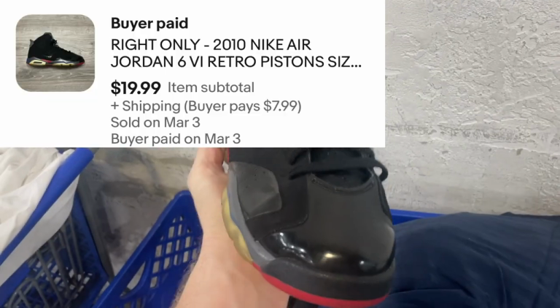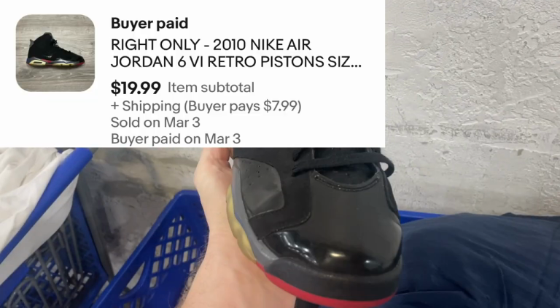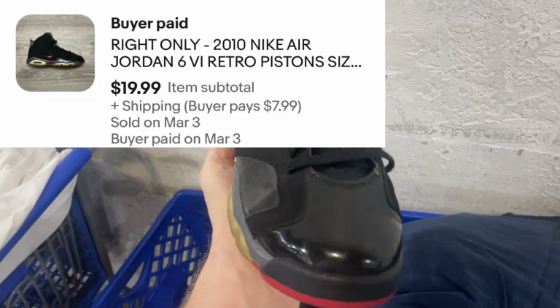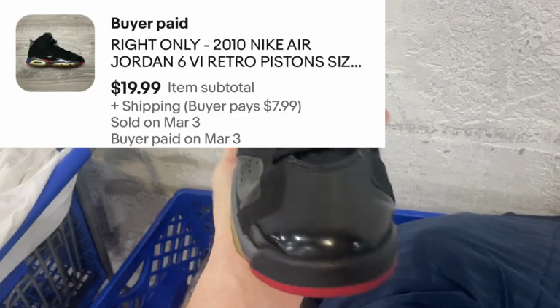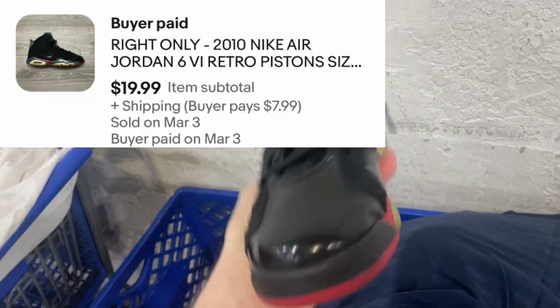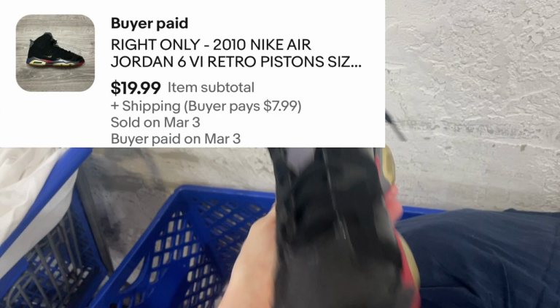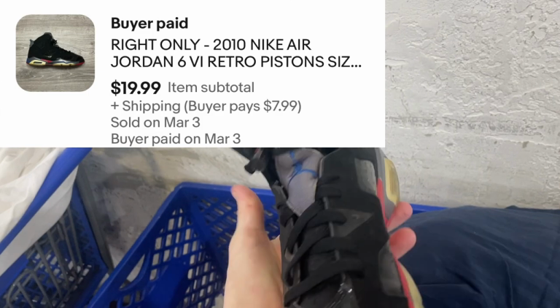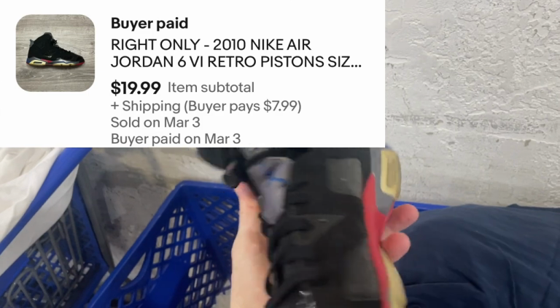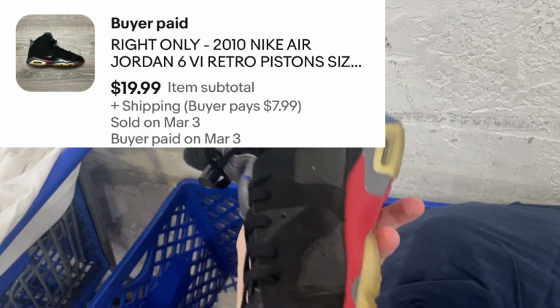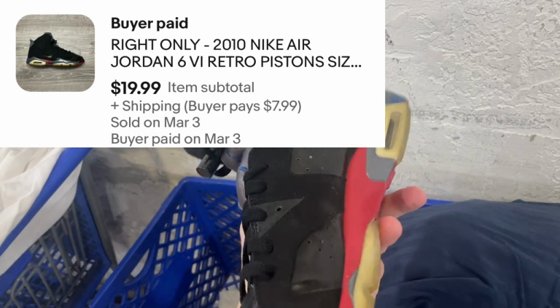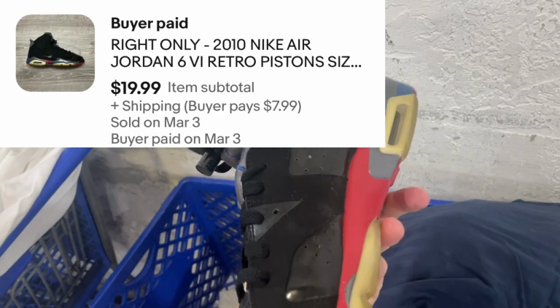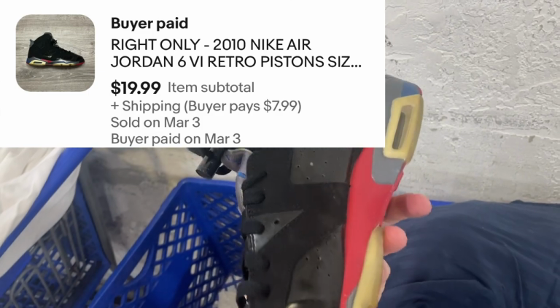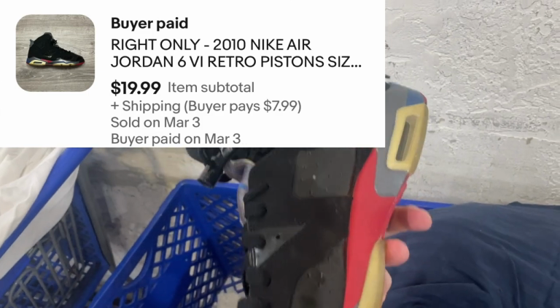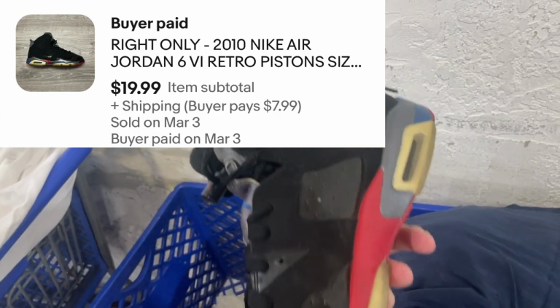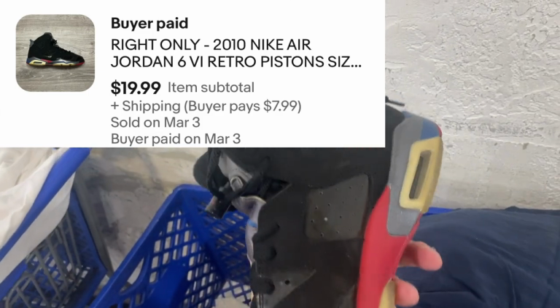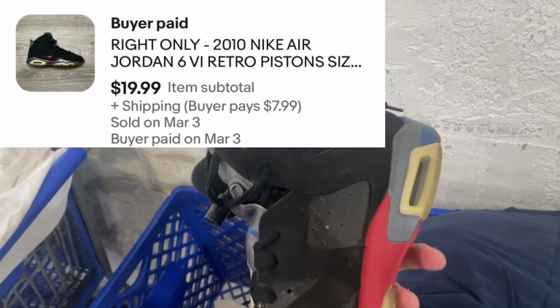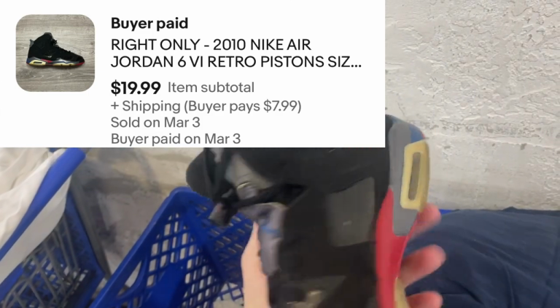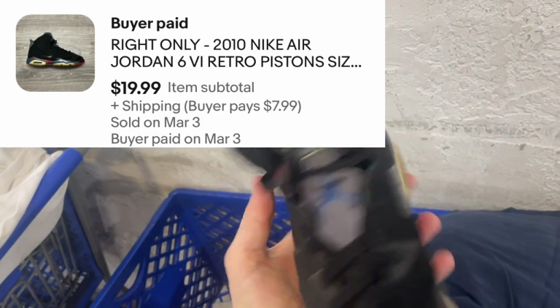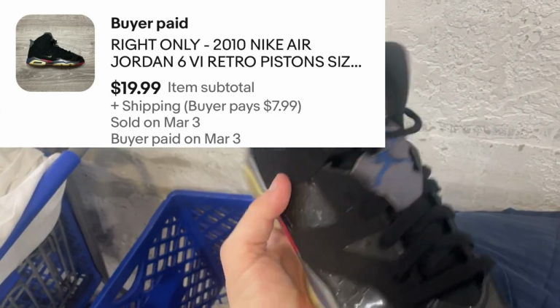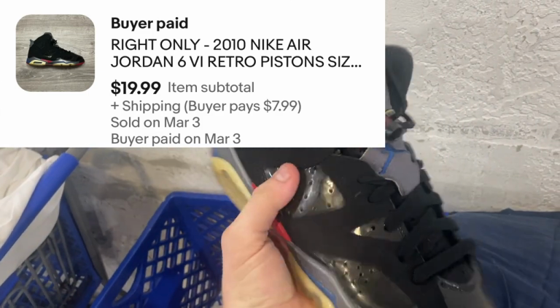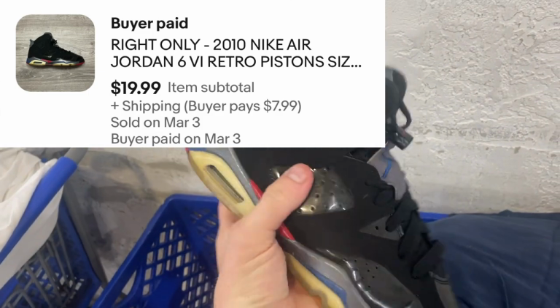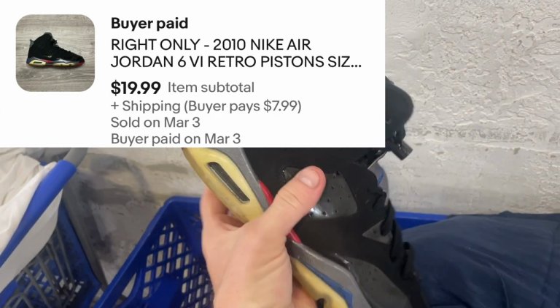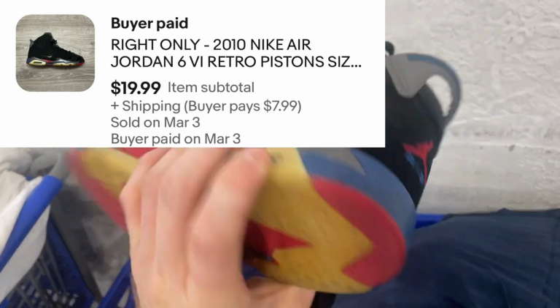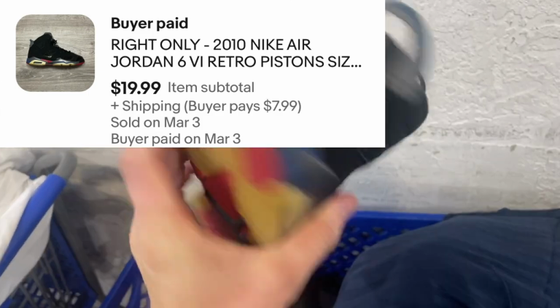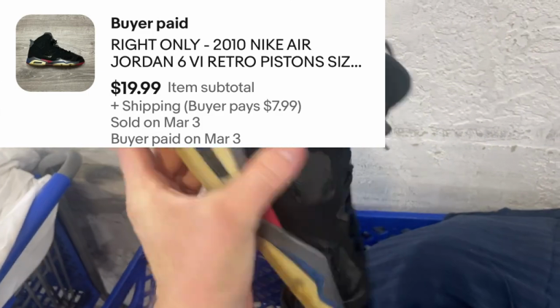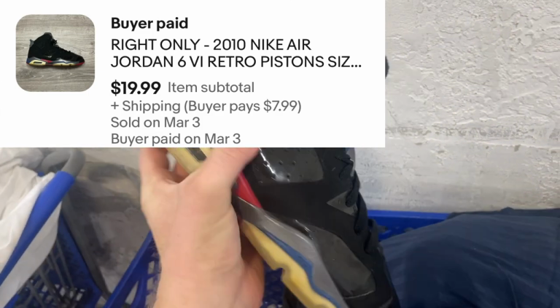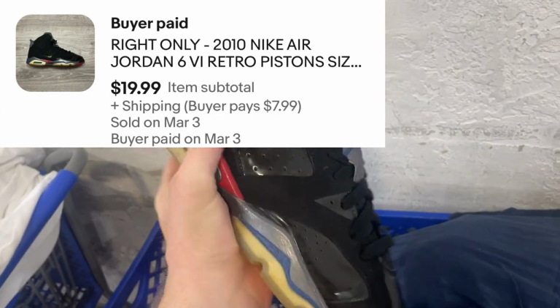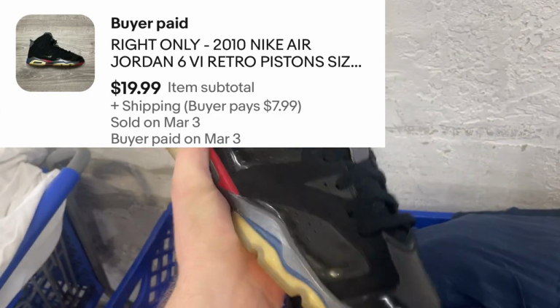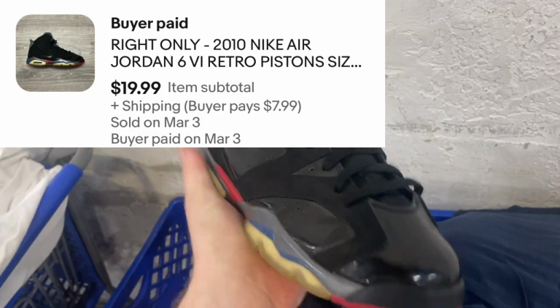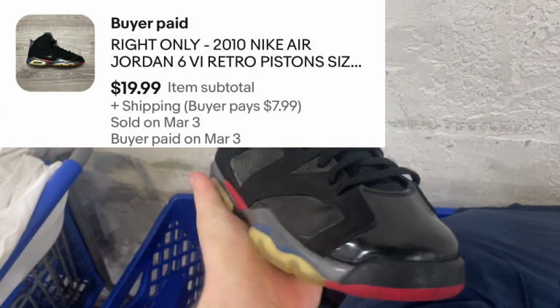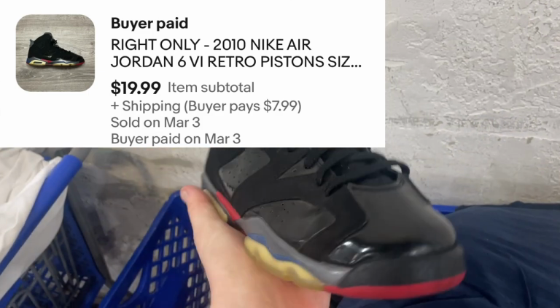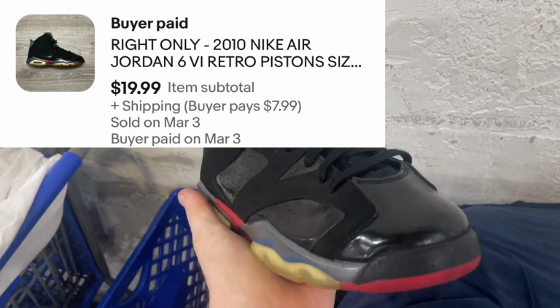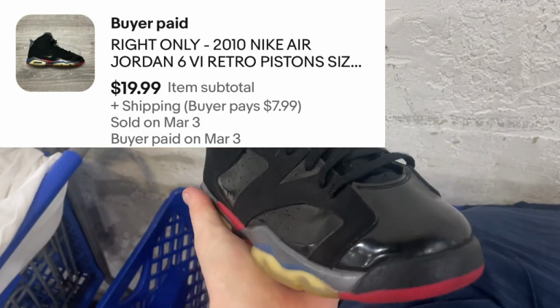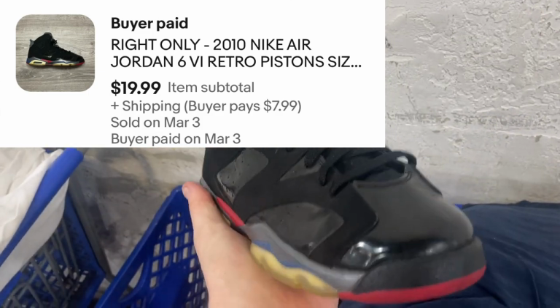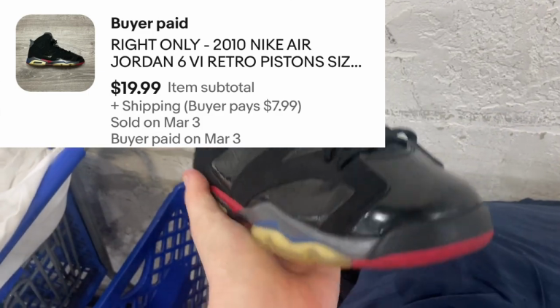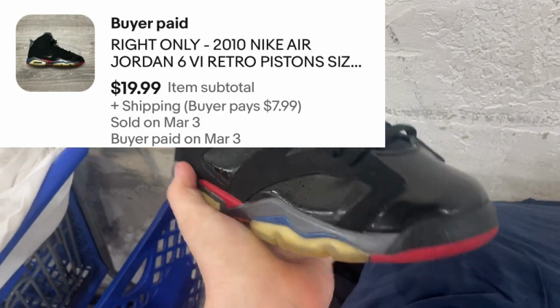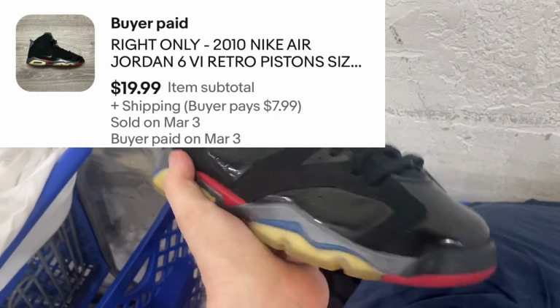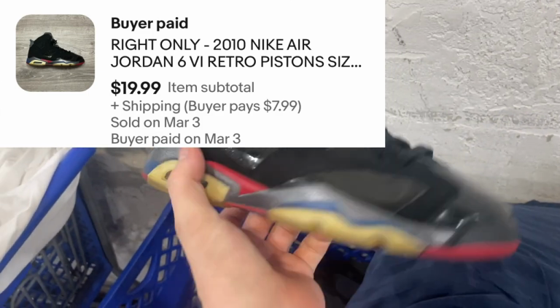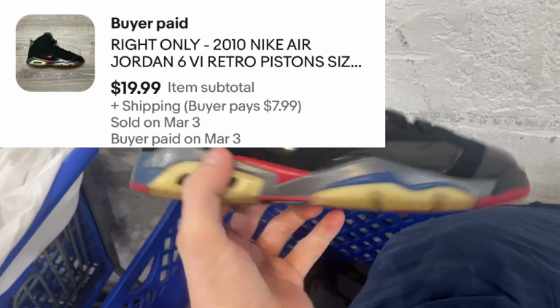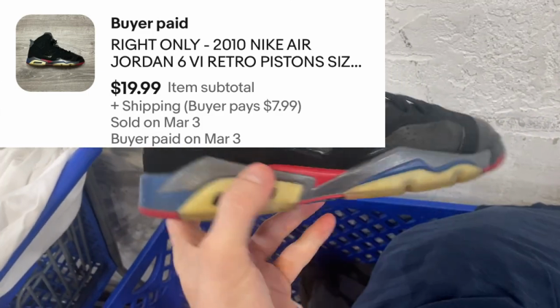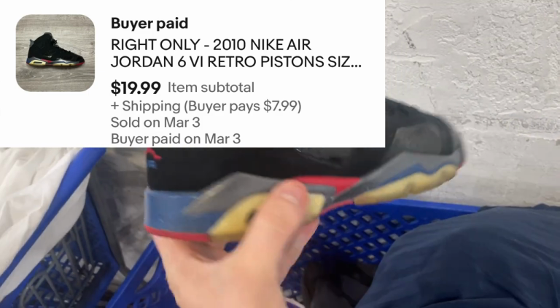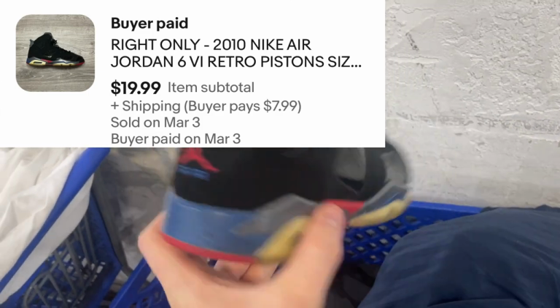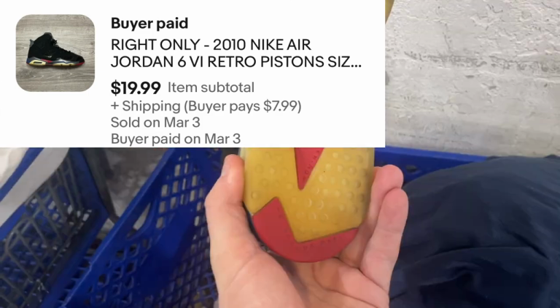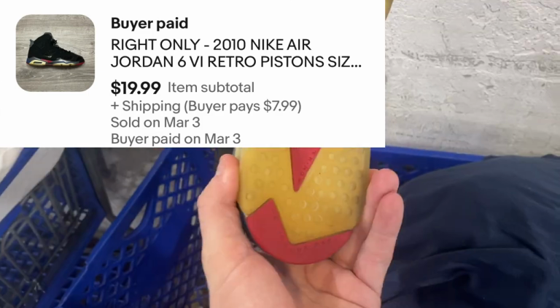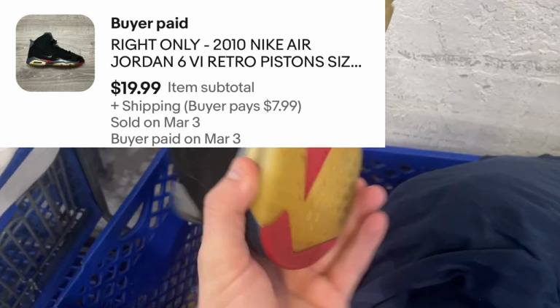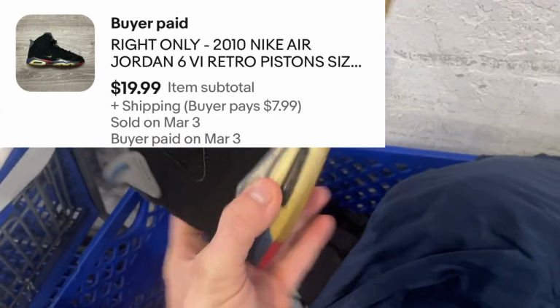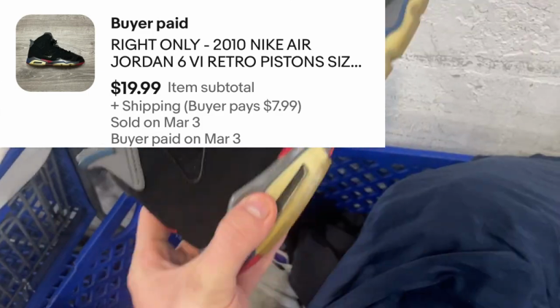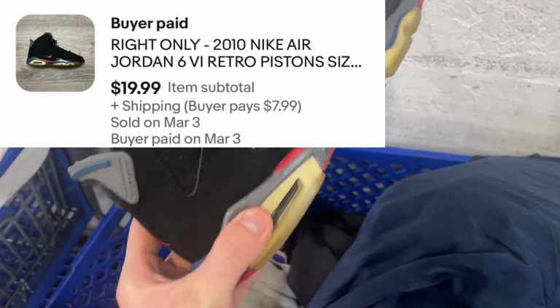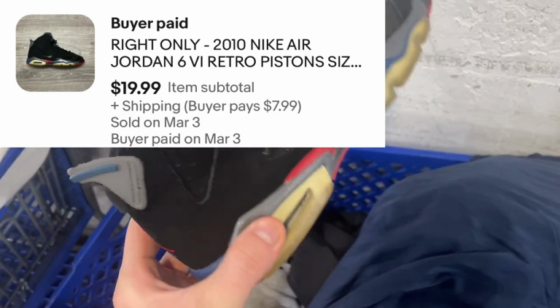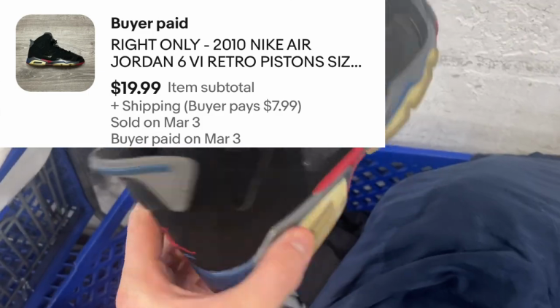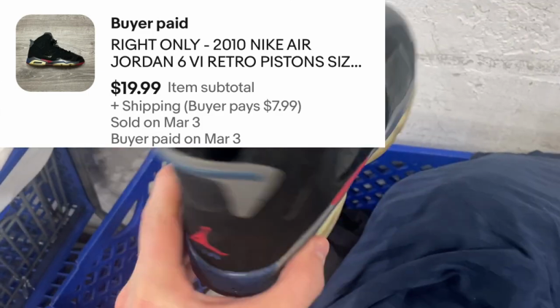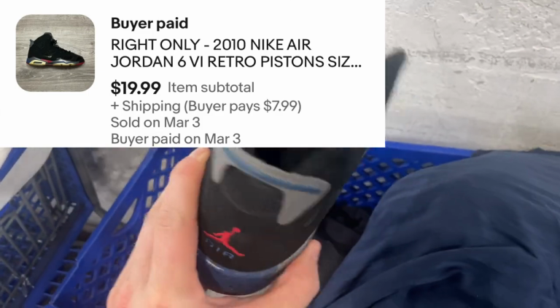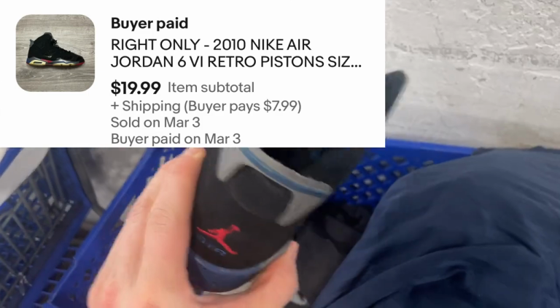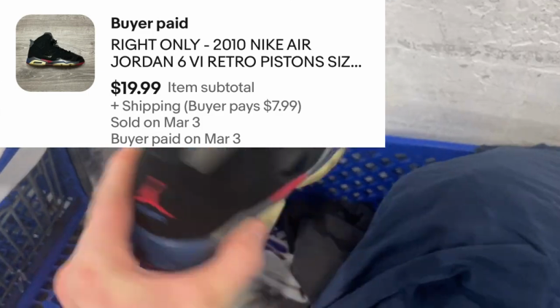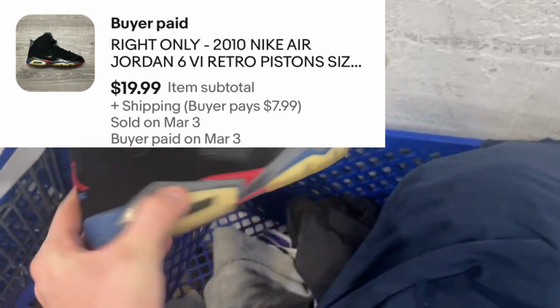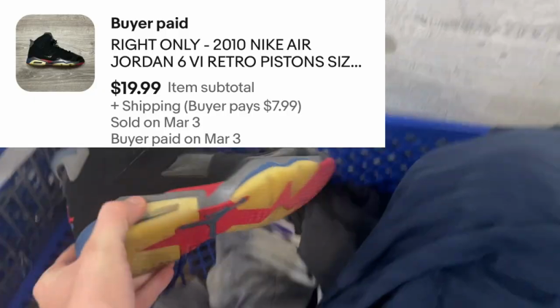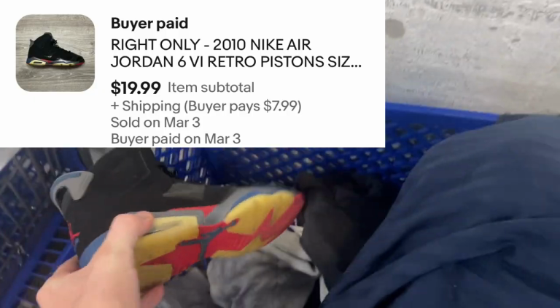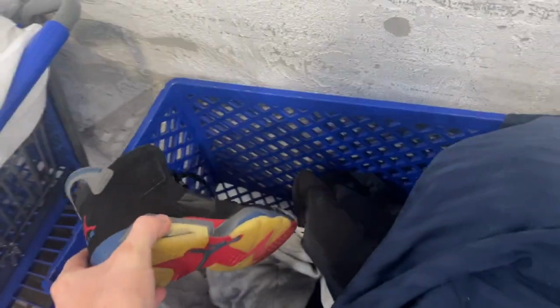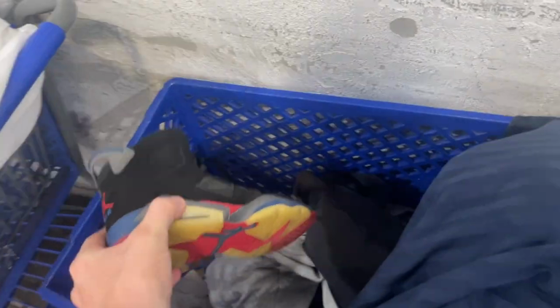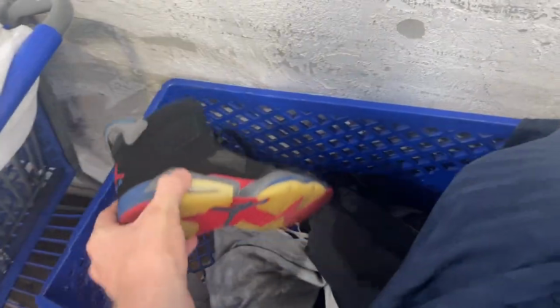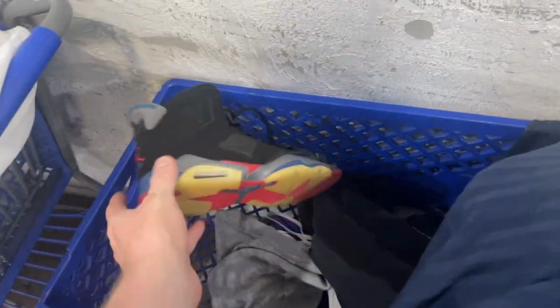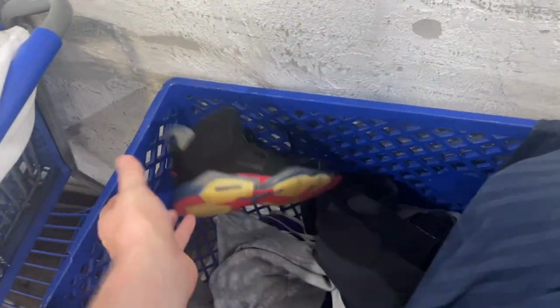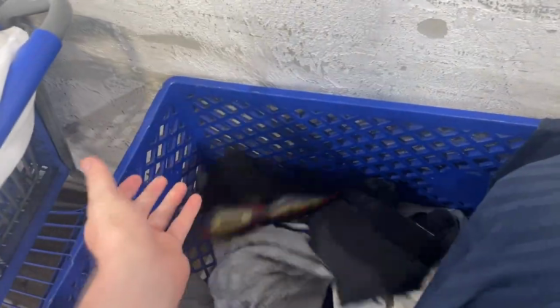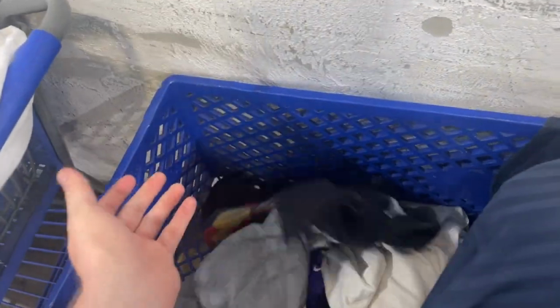Super clean. Jordan 6 — I believe these are called the Piston 6s. They're mad clean. I wish I could find the other one.